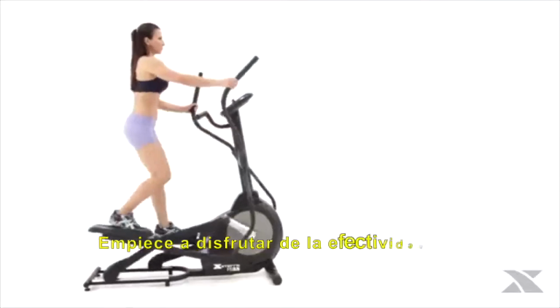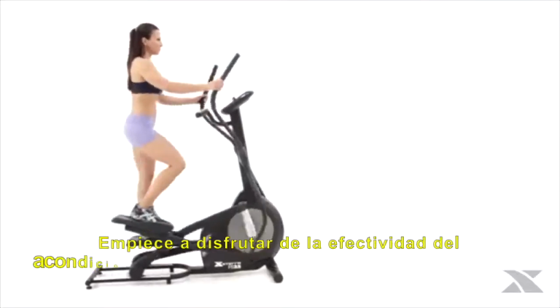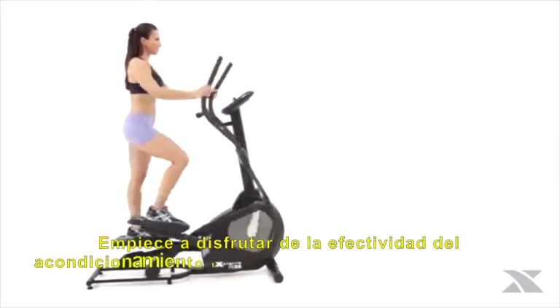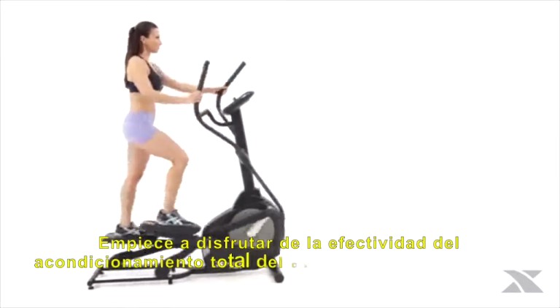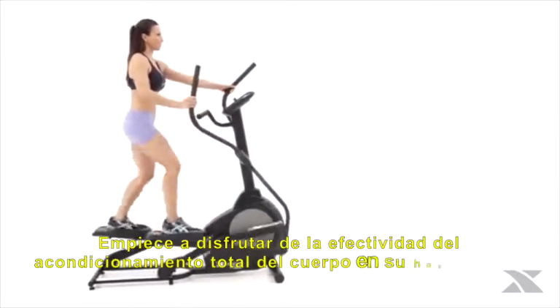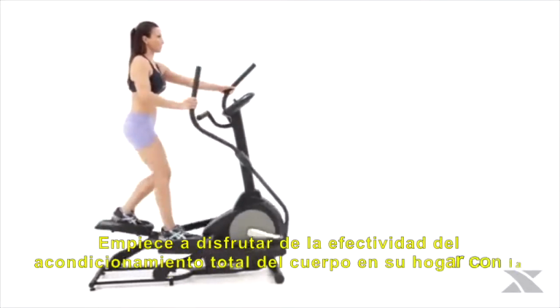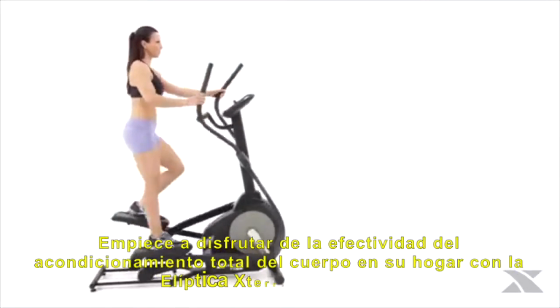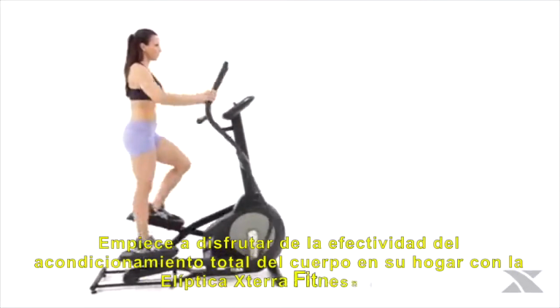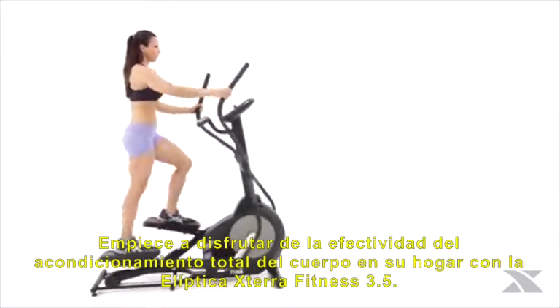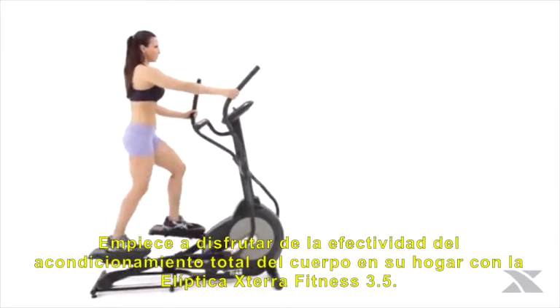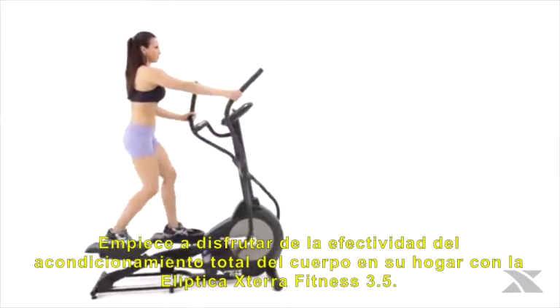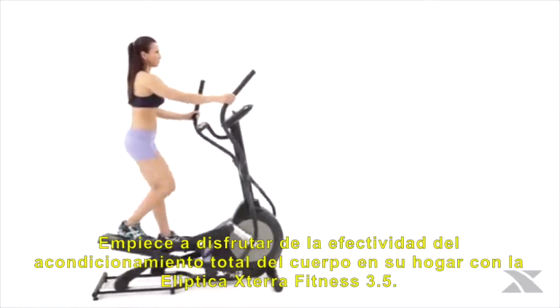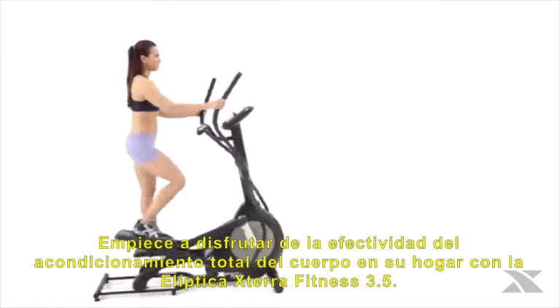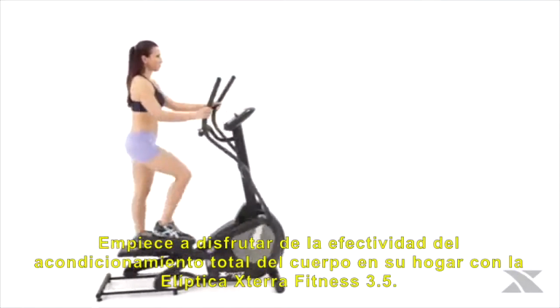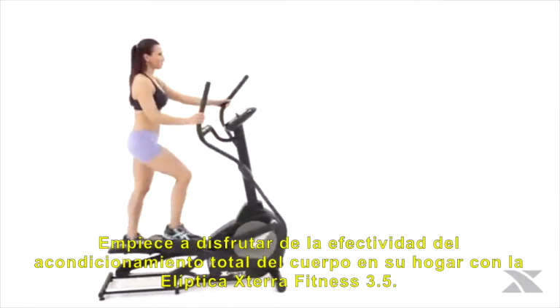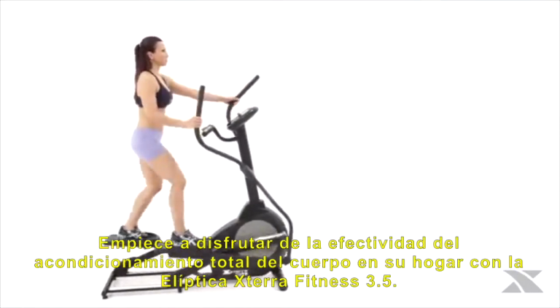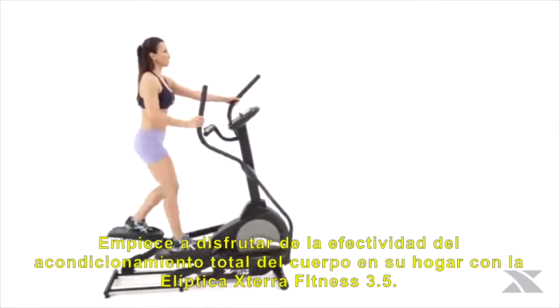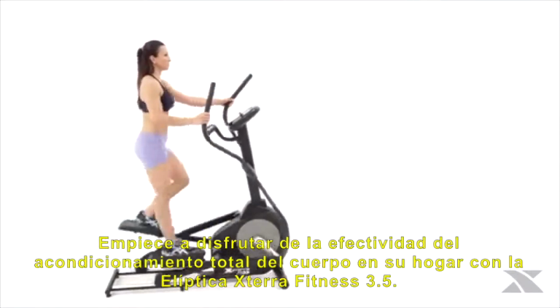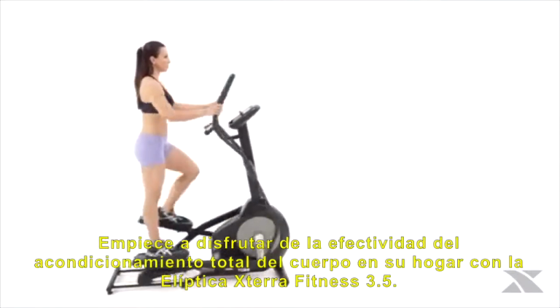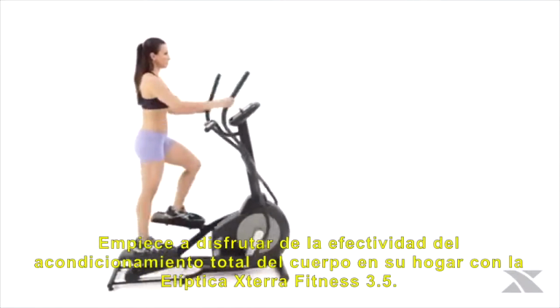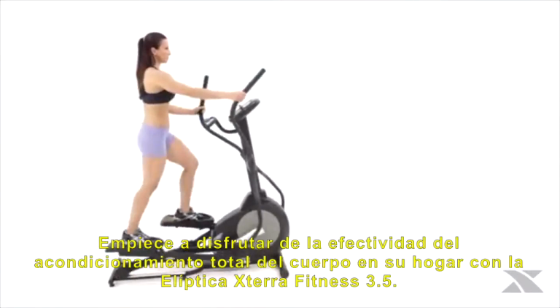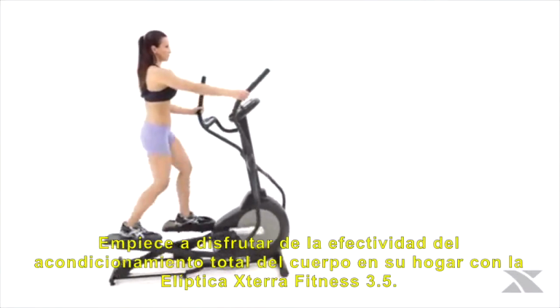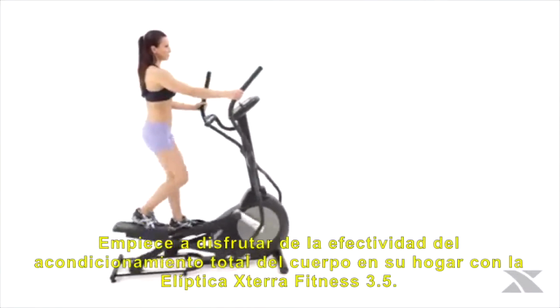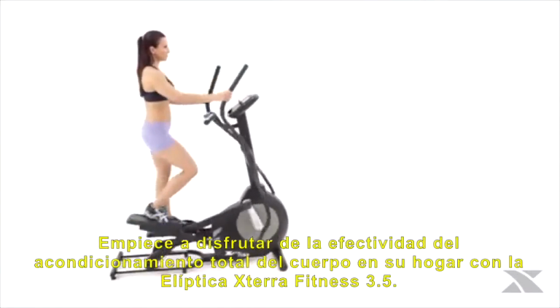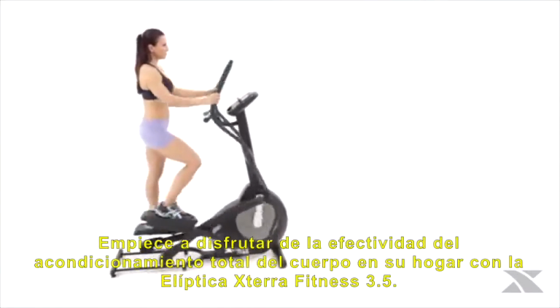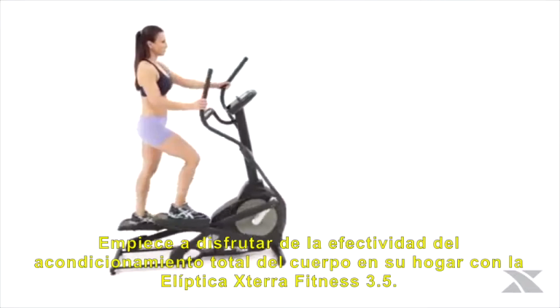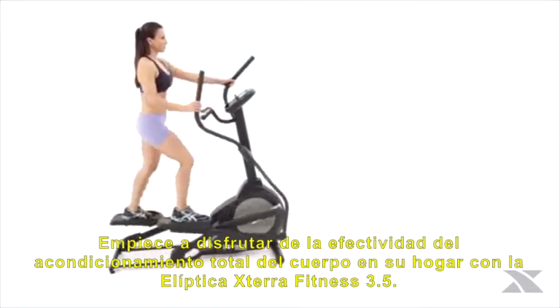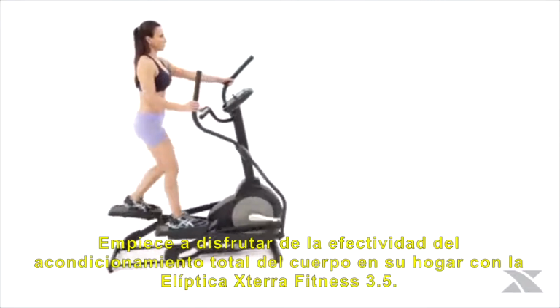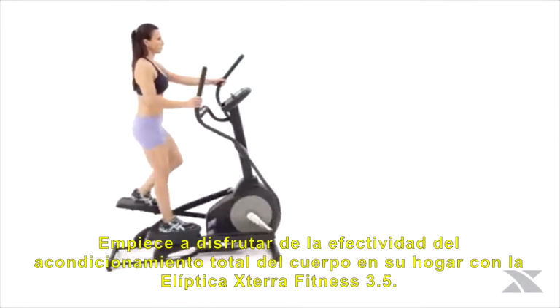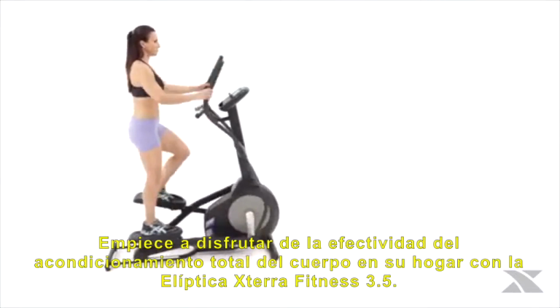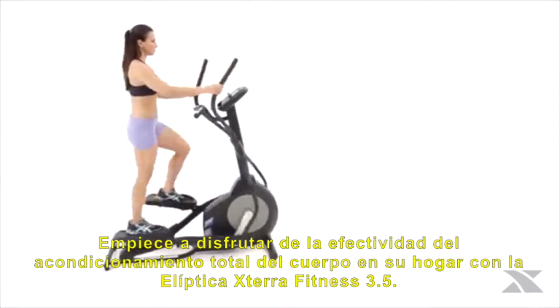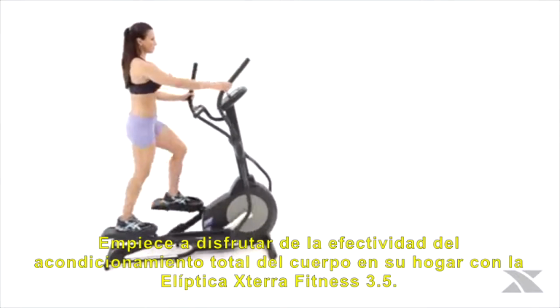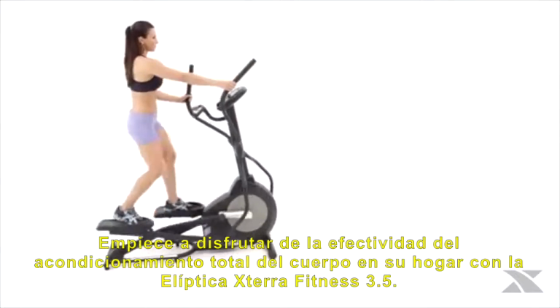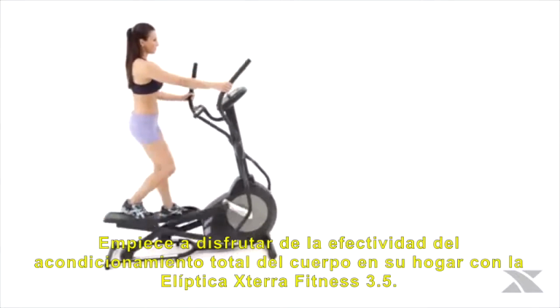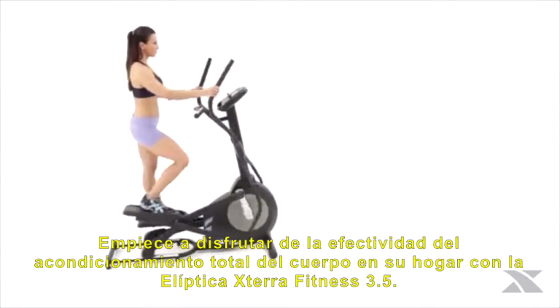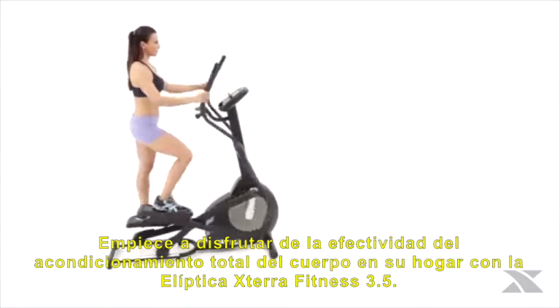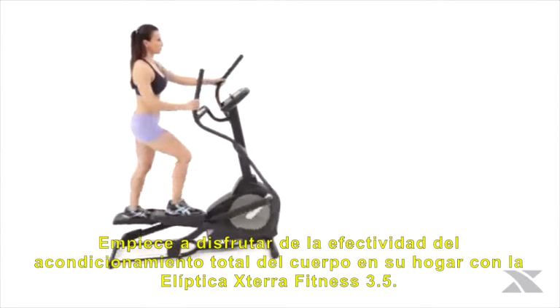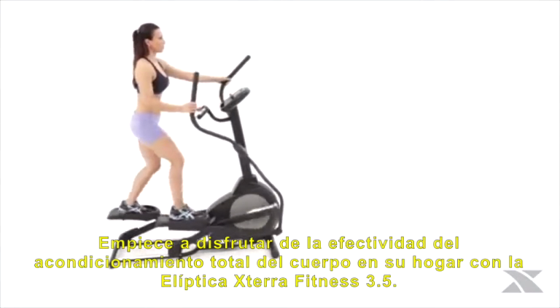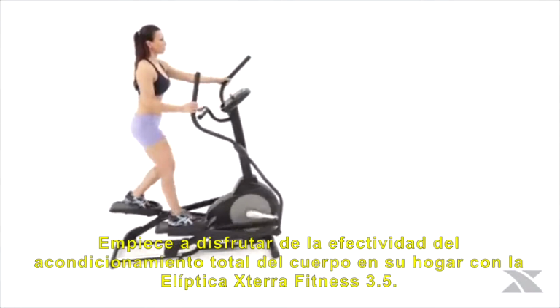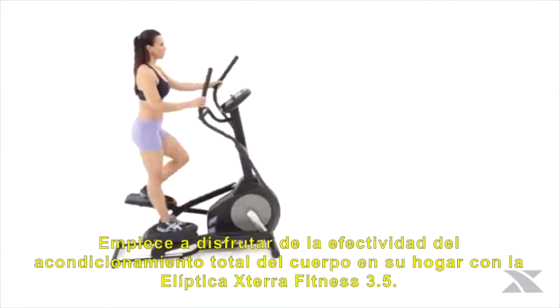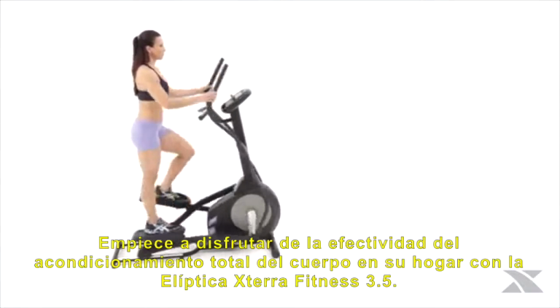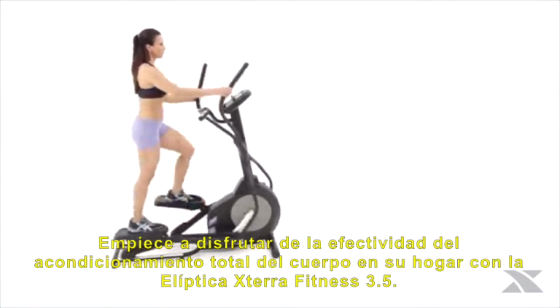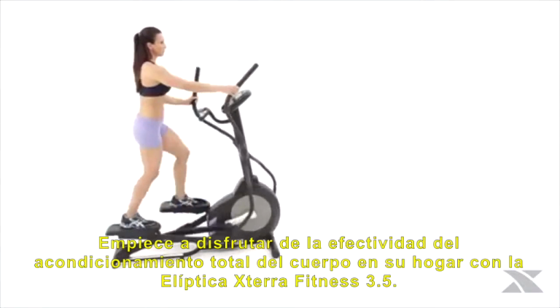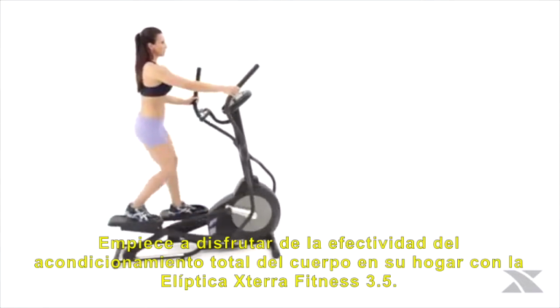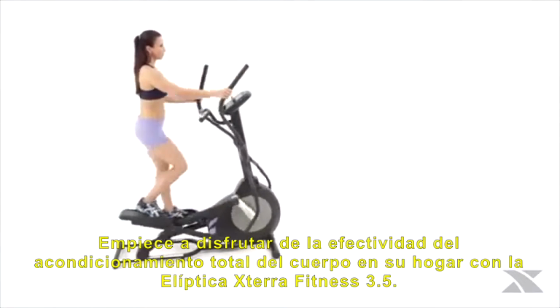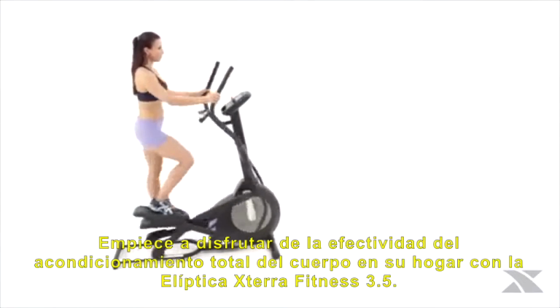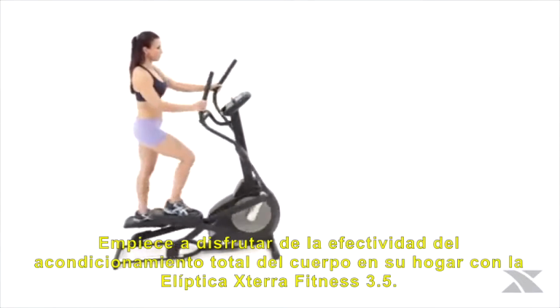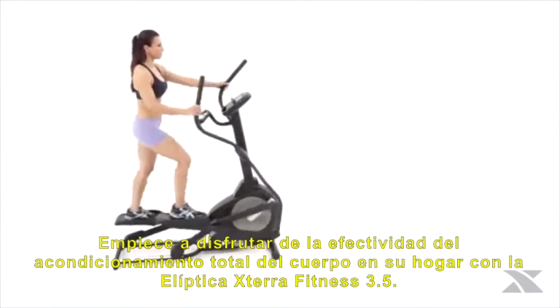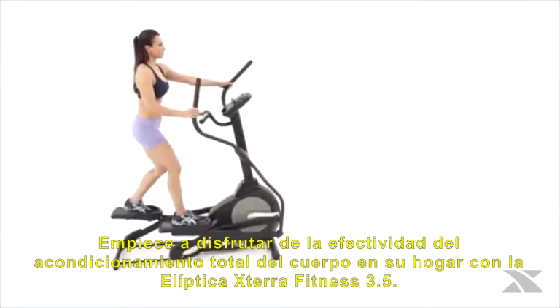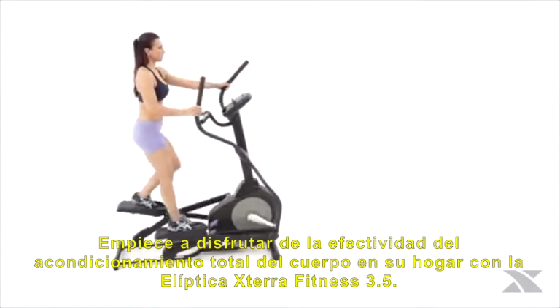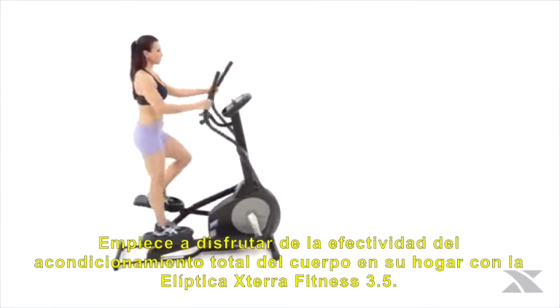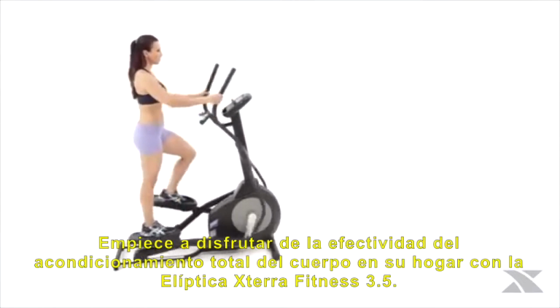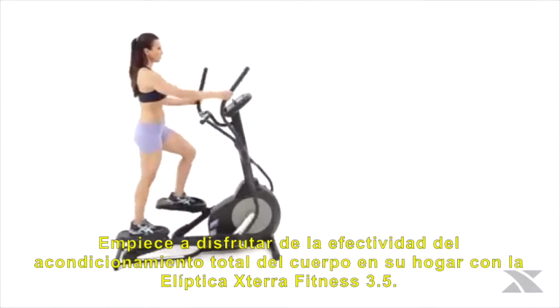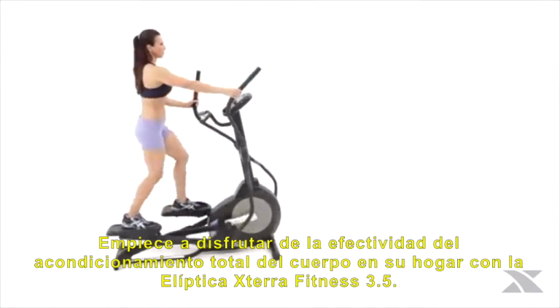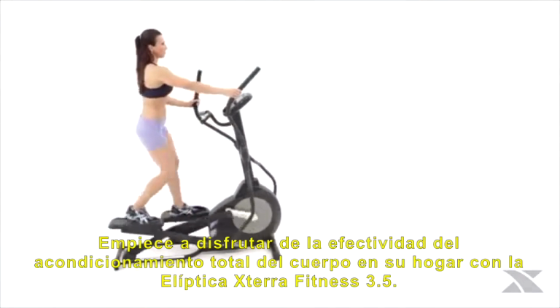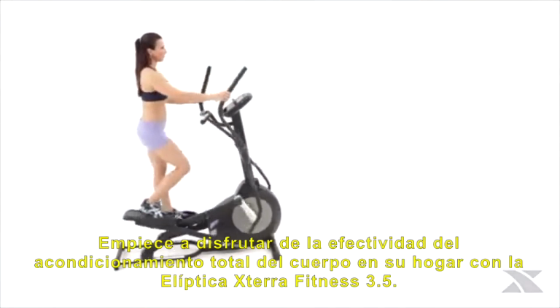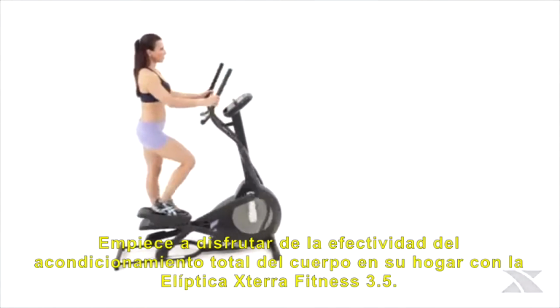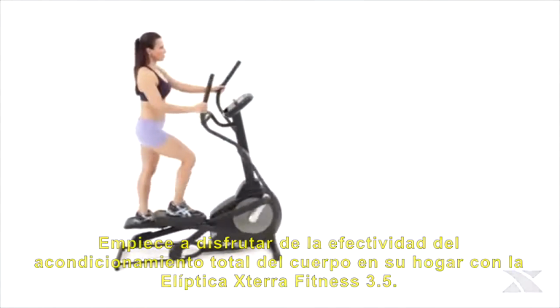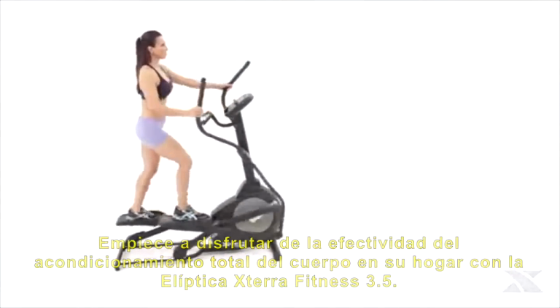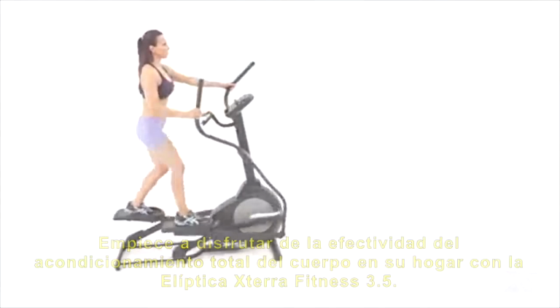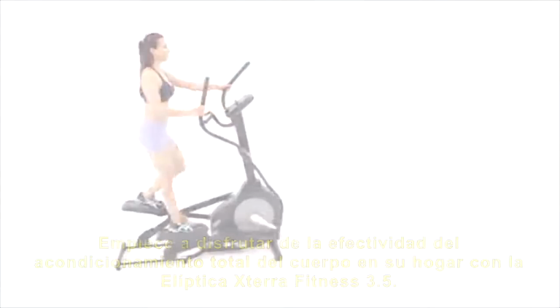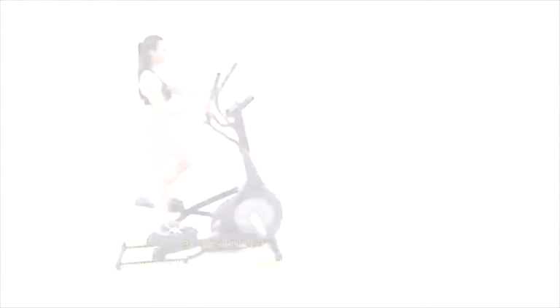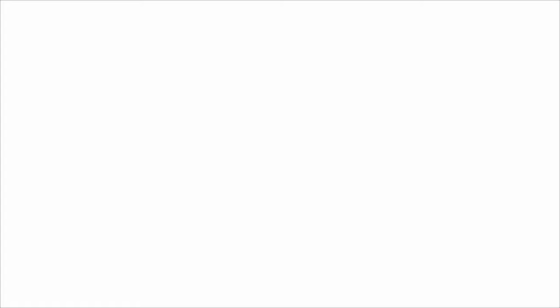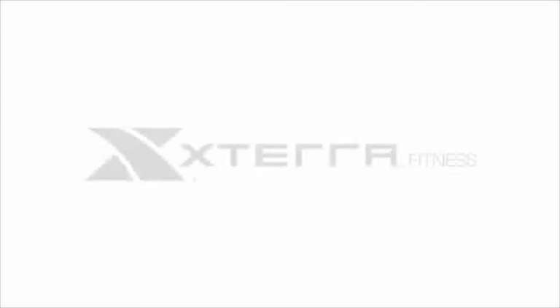Start enjoying the effectiveness of total body conditioning in your home today with the Xterra Fitness FS 3.5 elliptical.